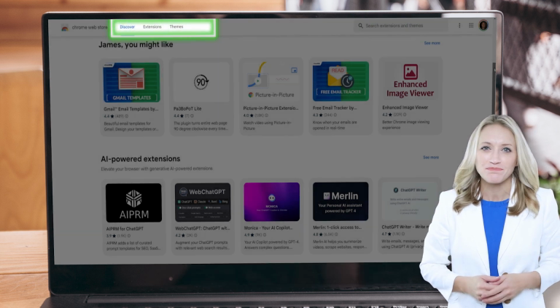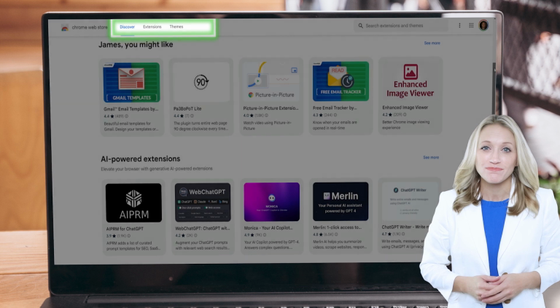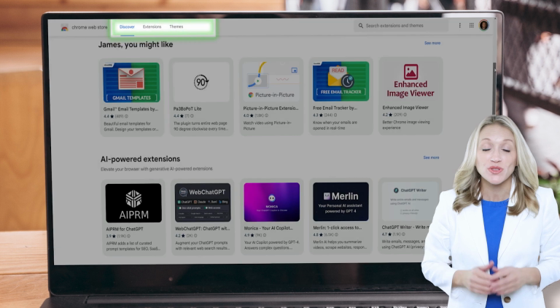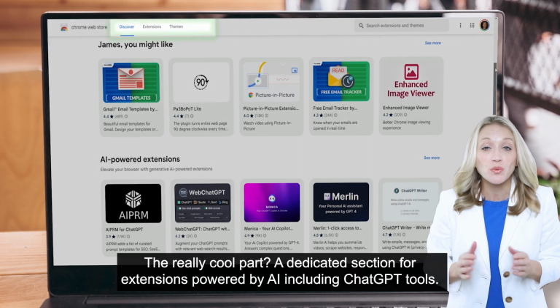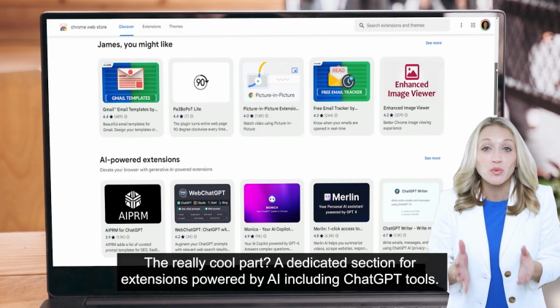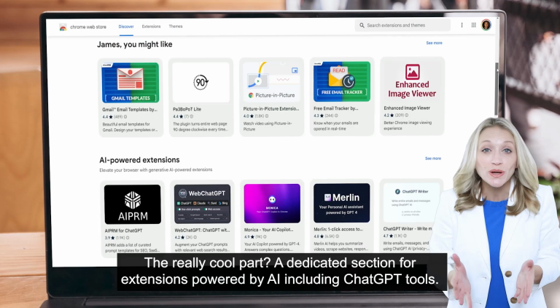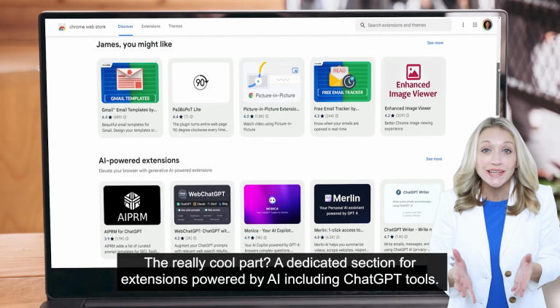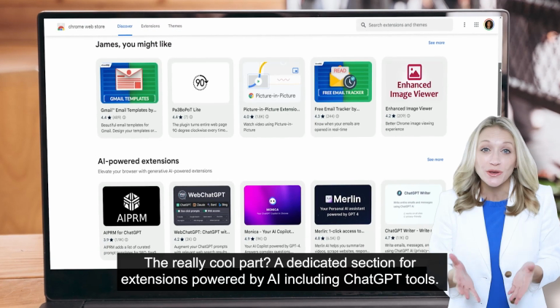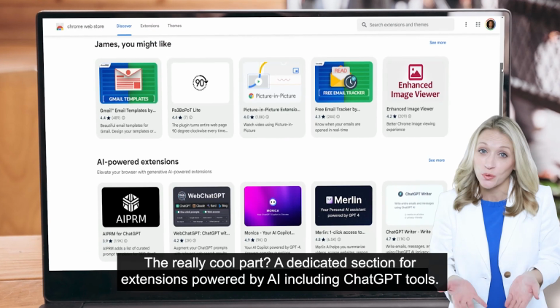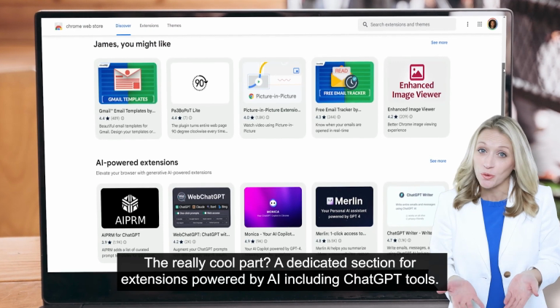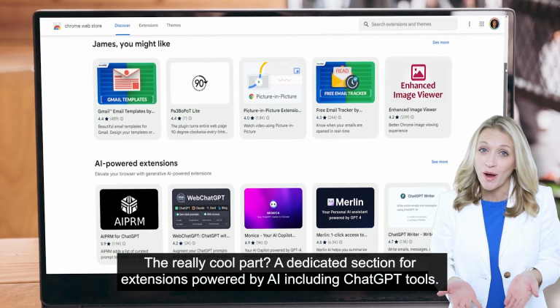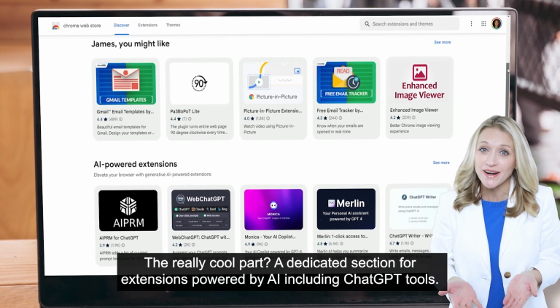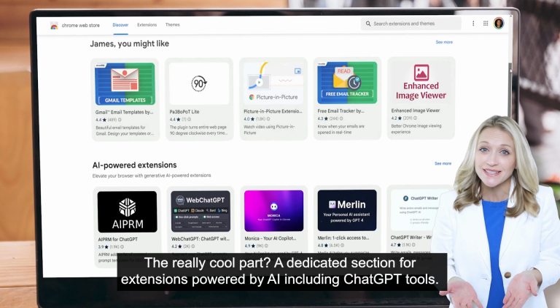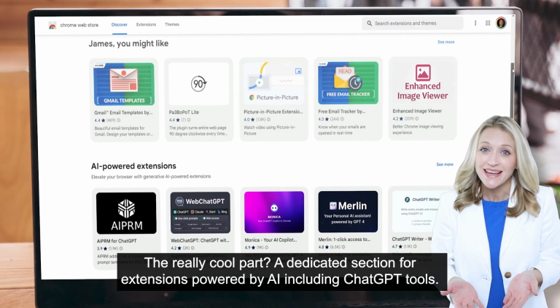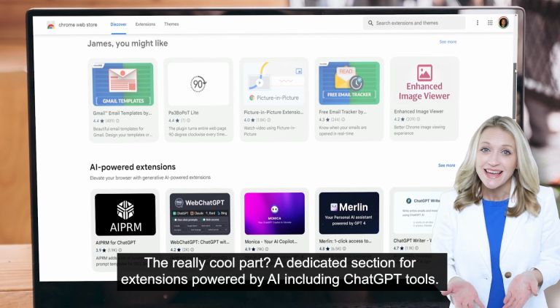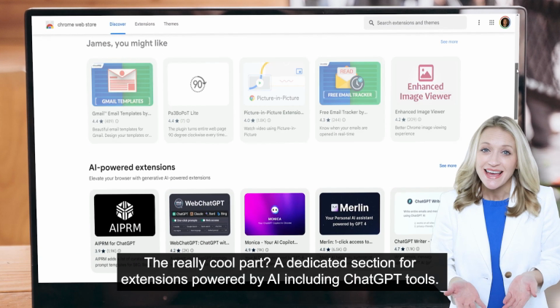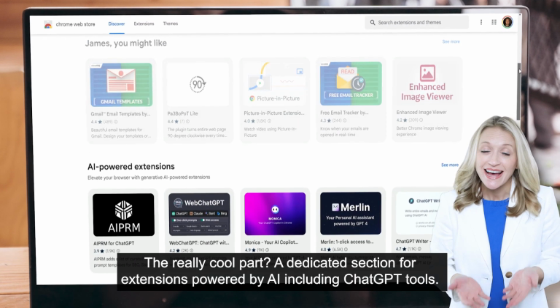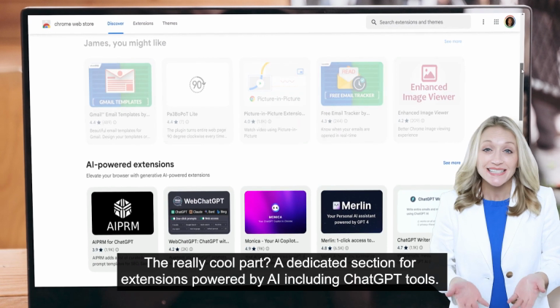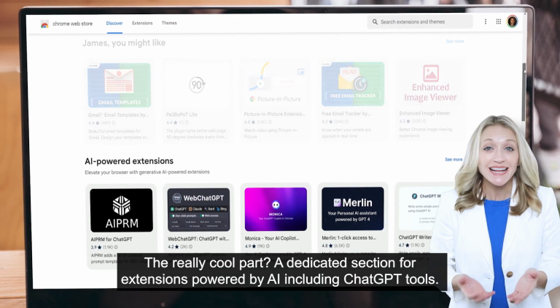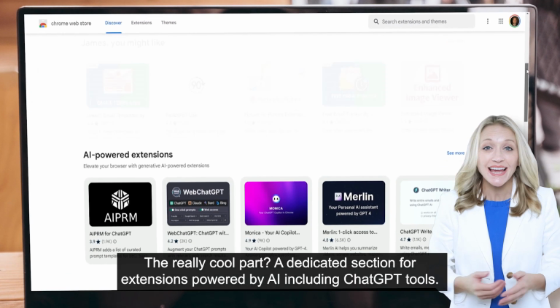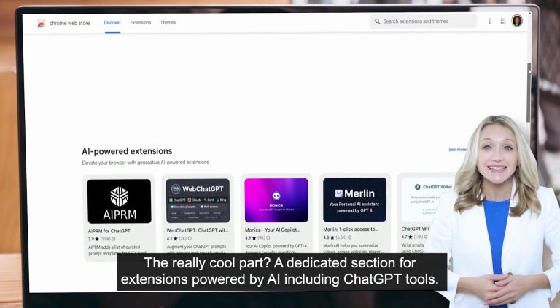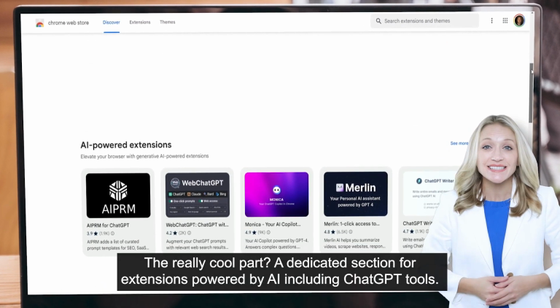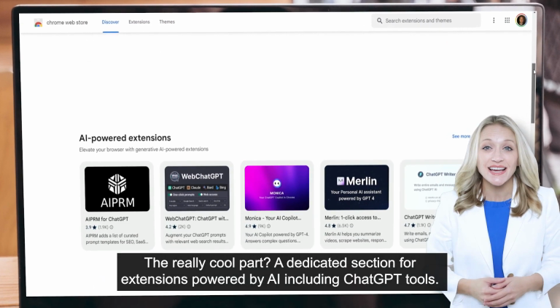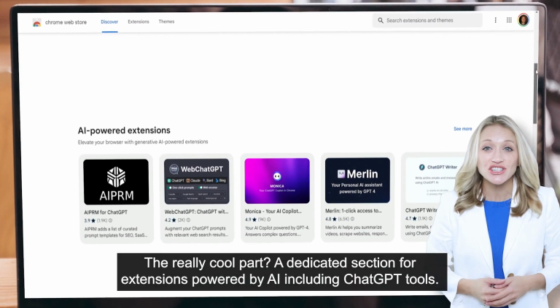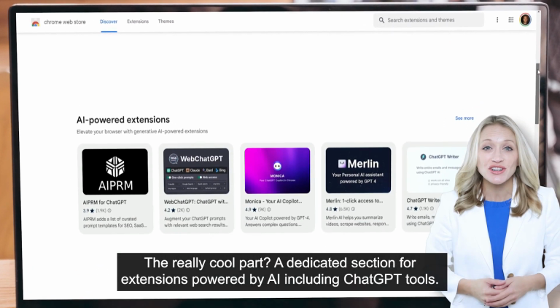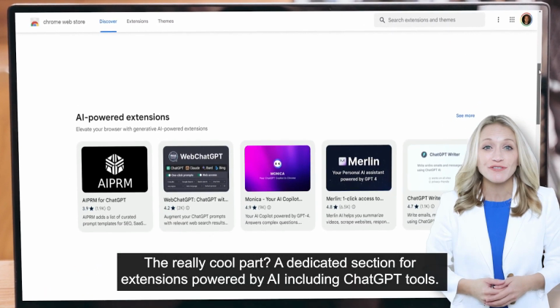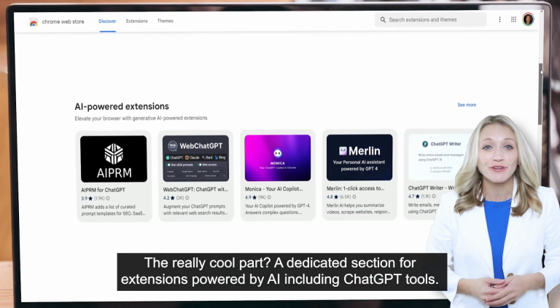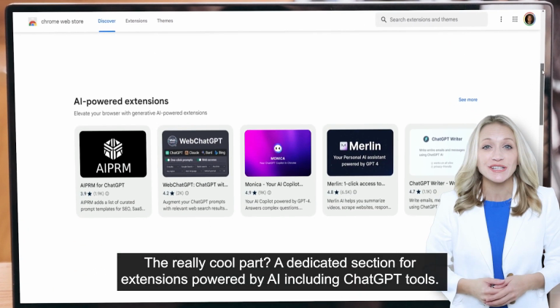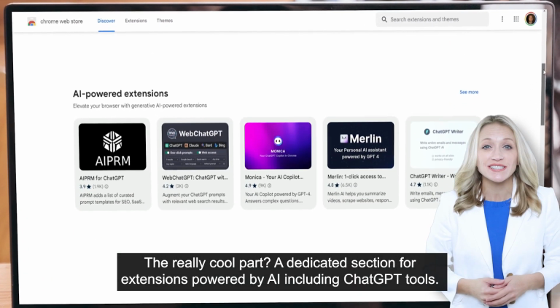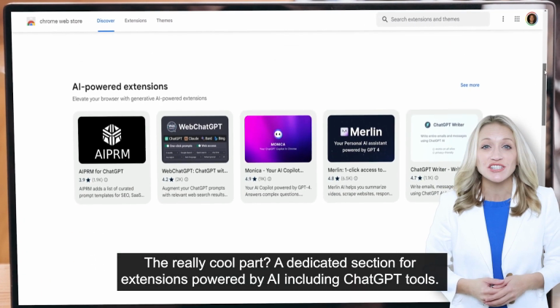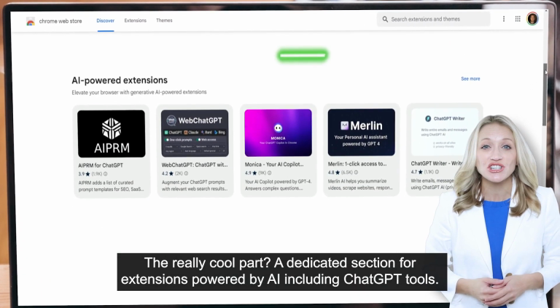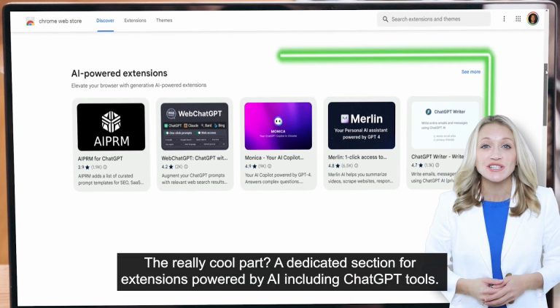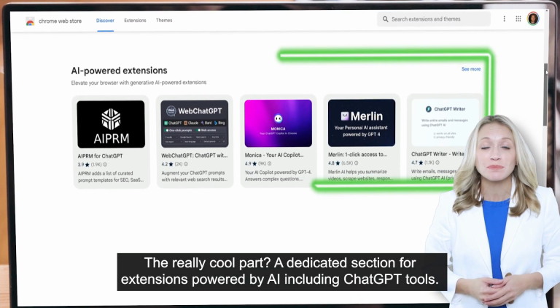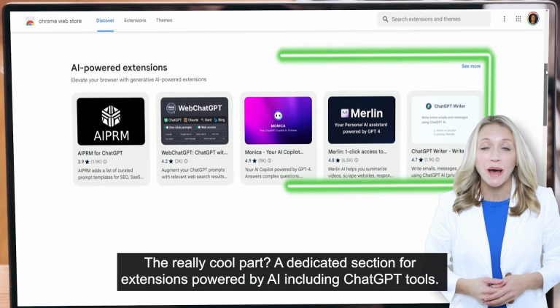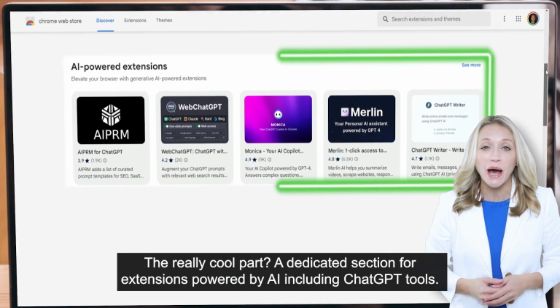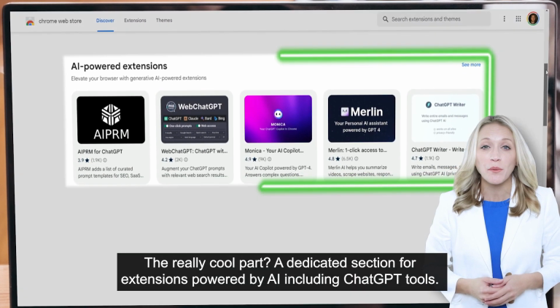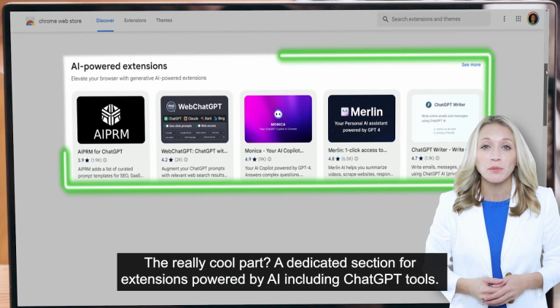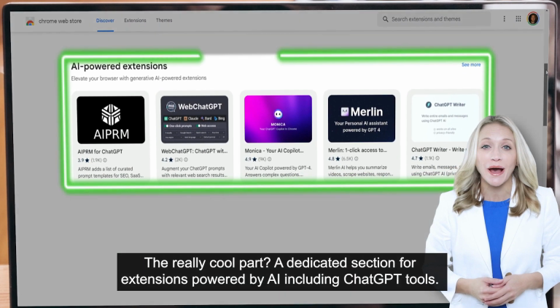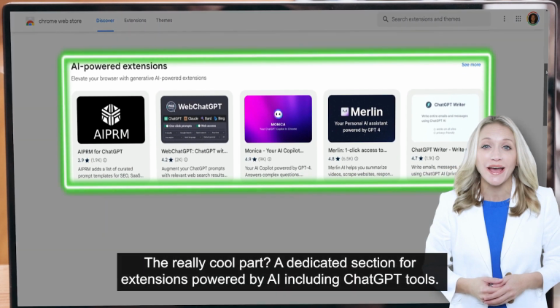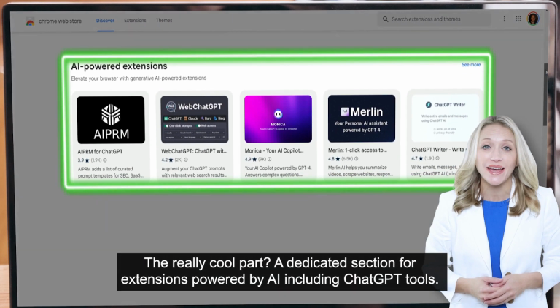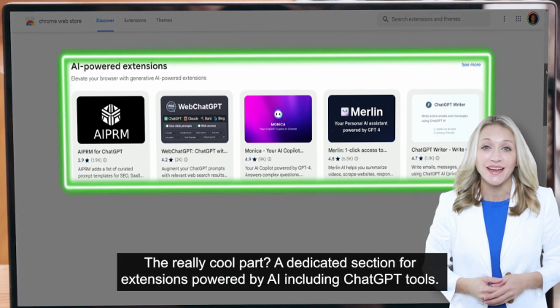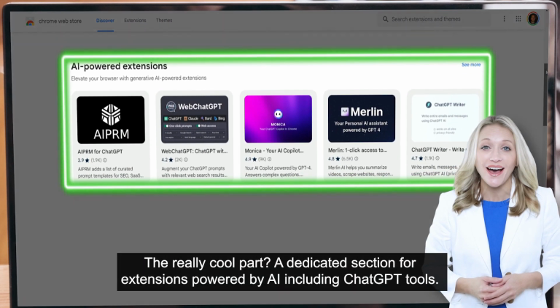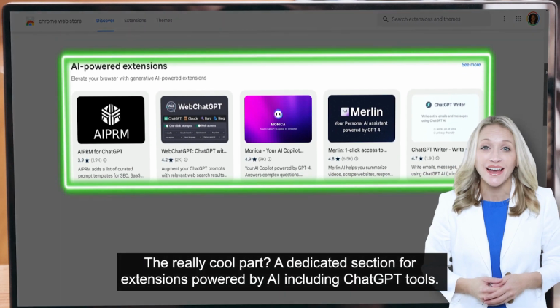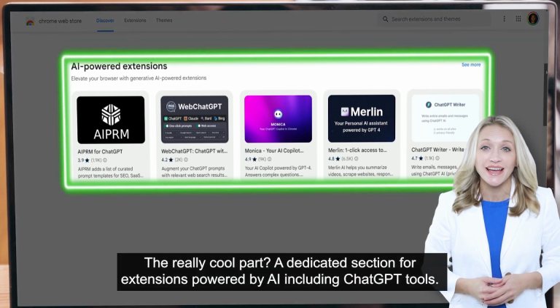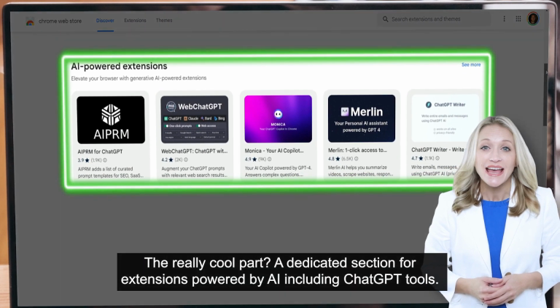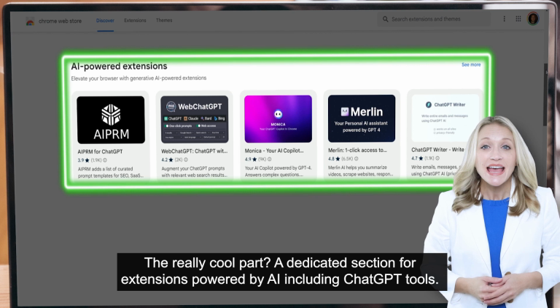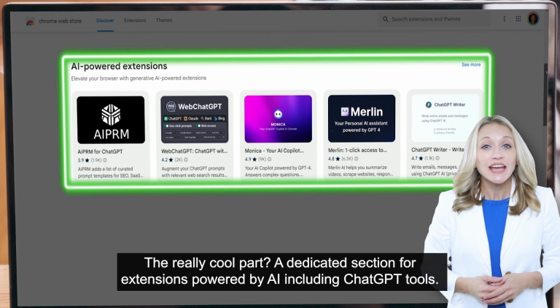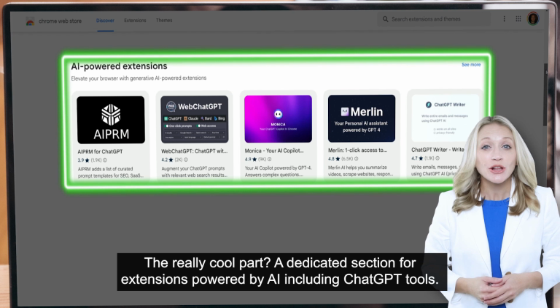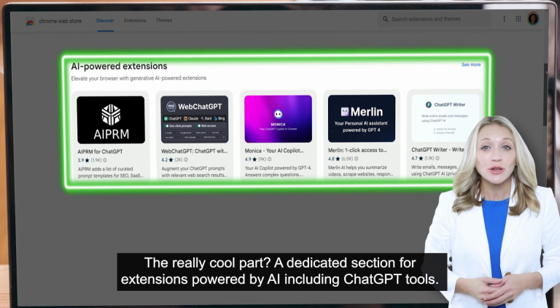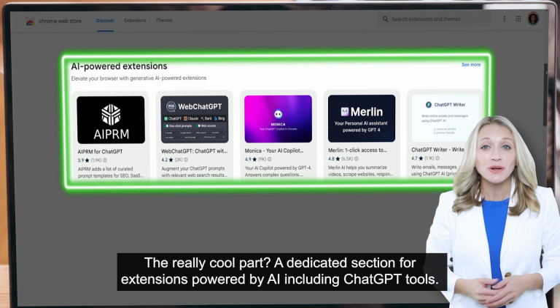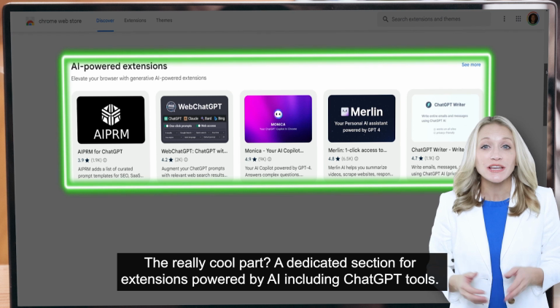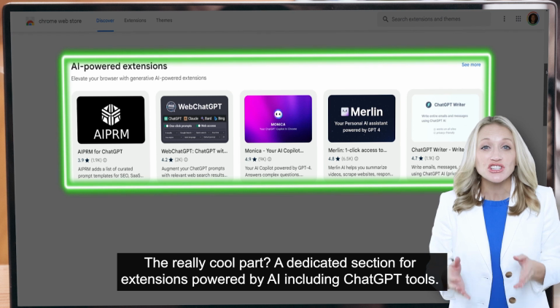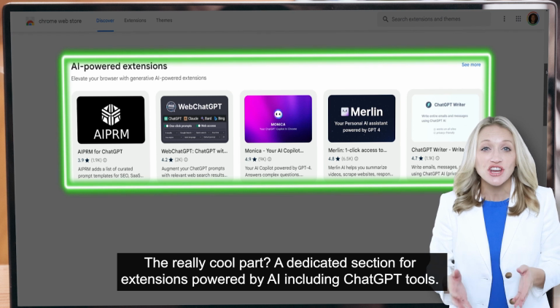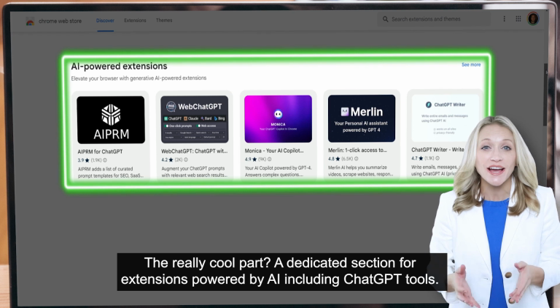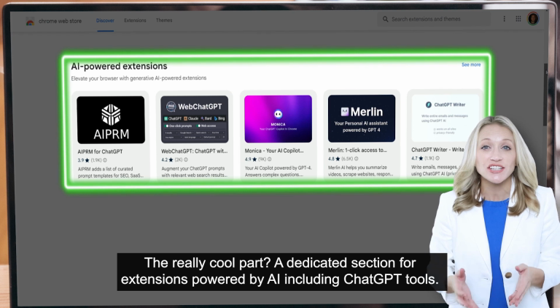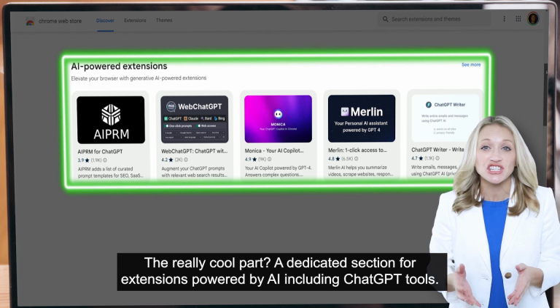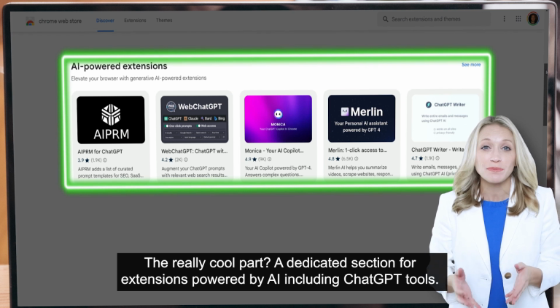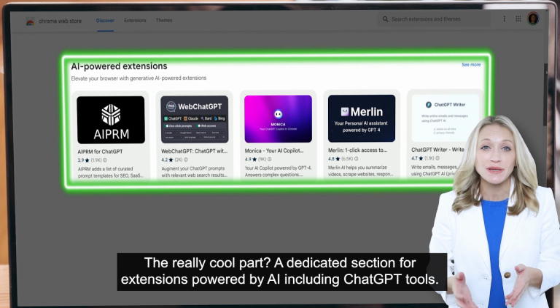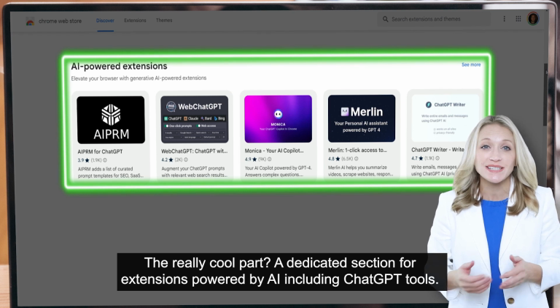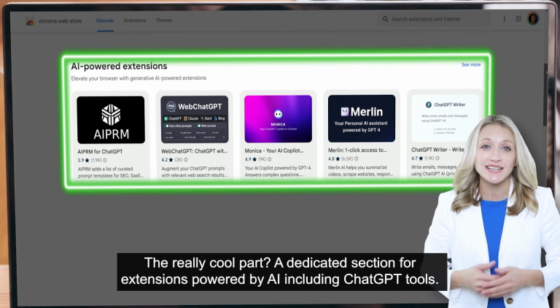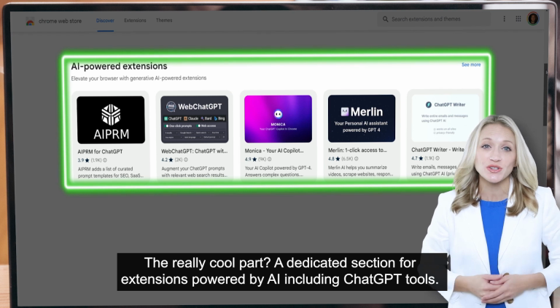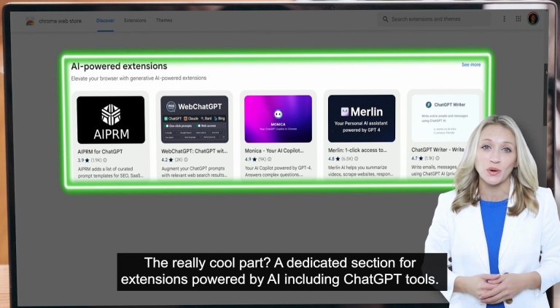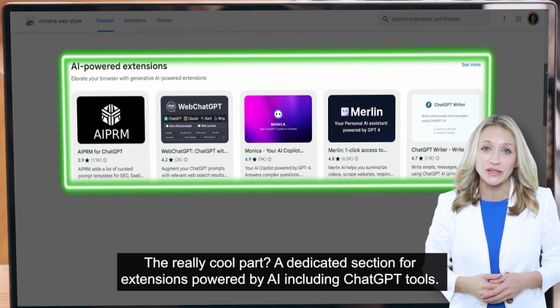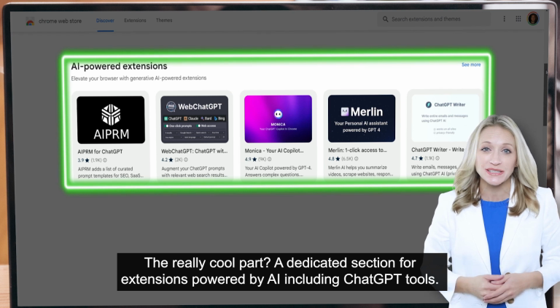The really cool part? There's a dedicated section for extensions powered by AI, including ChatGPT tools.